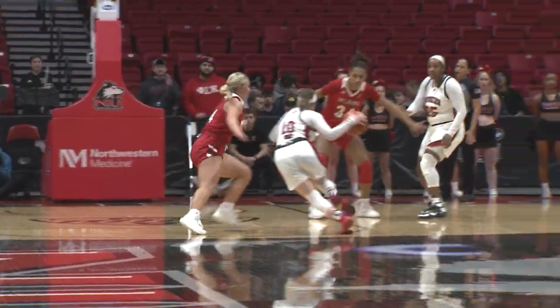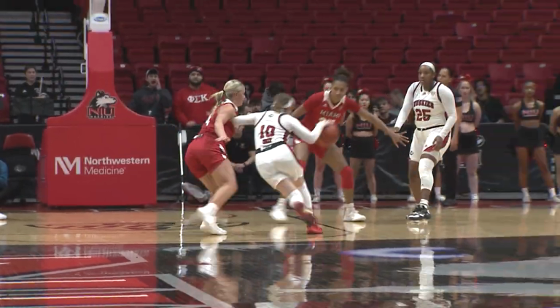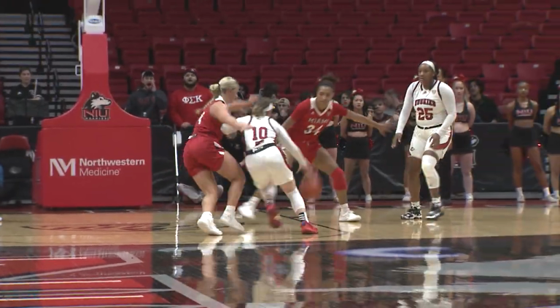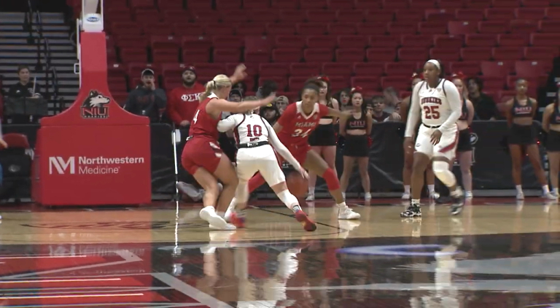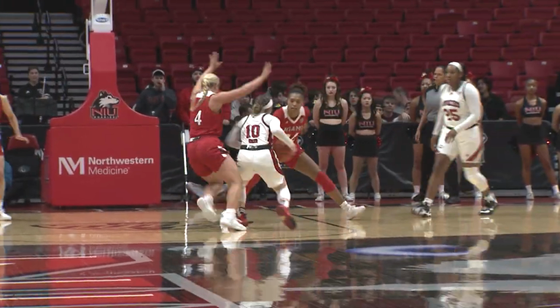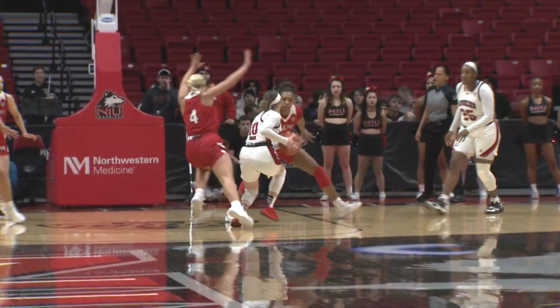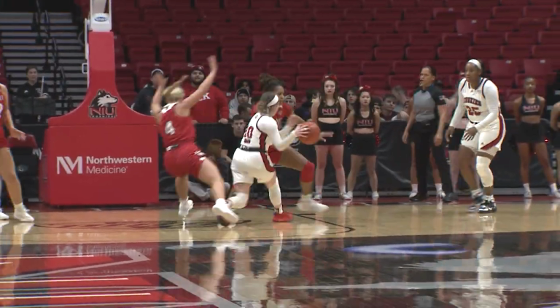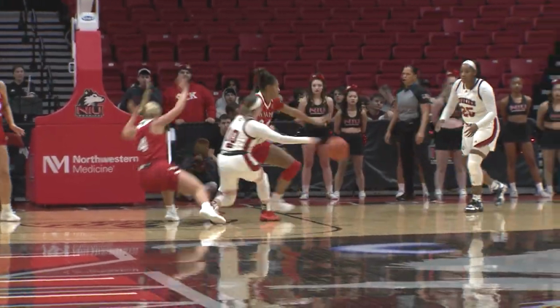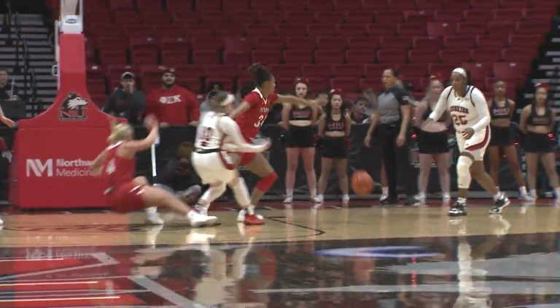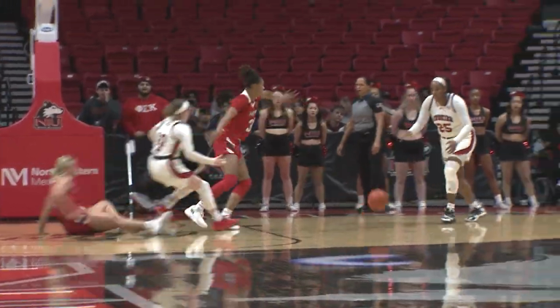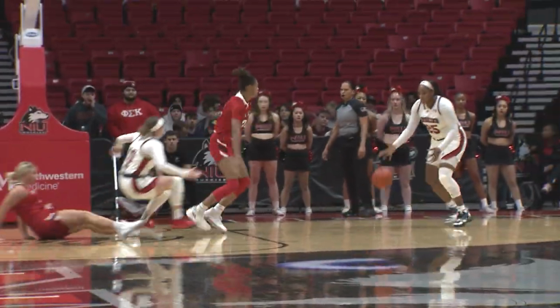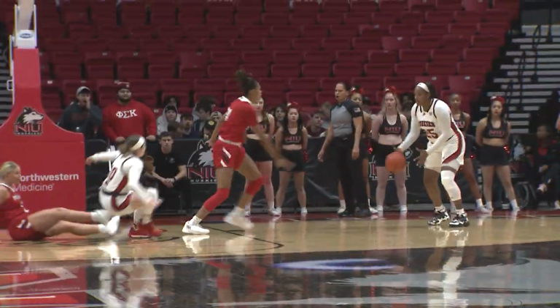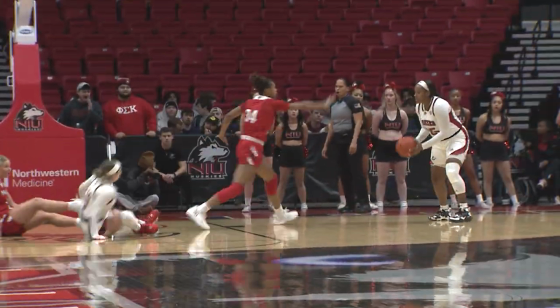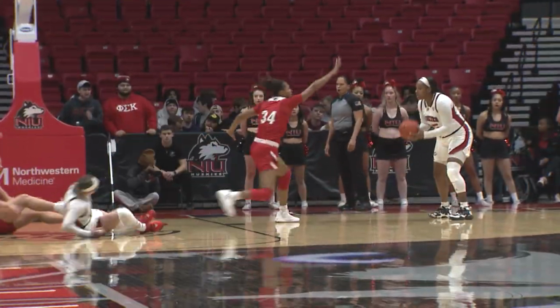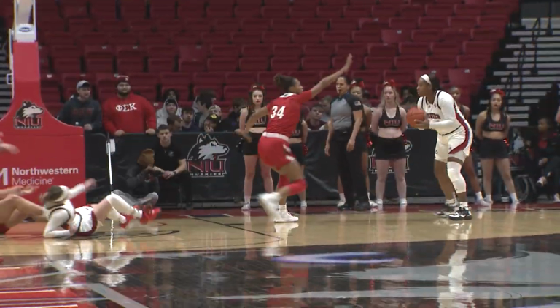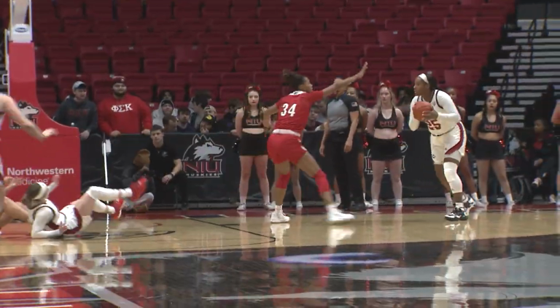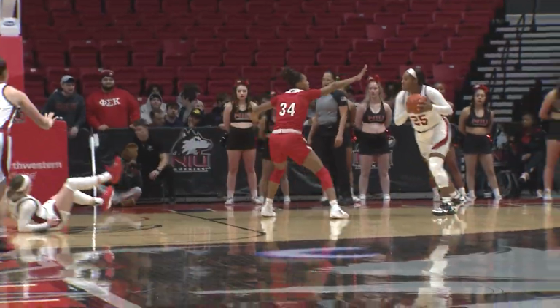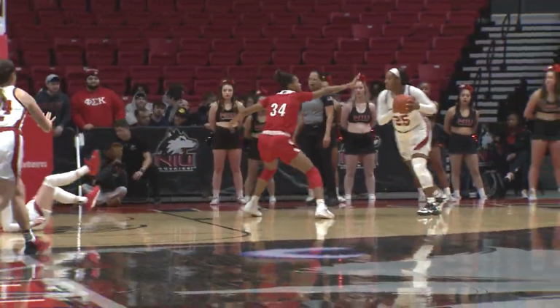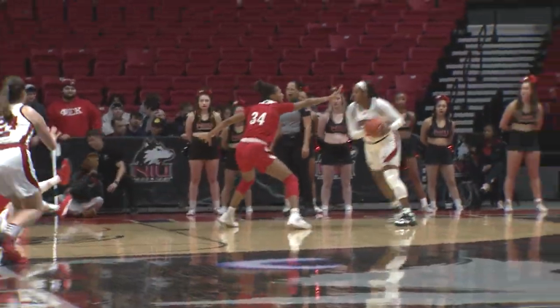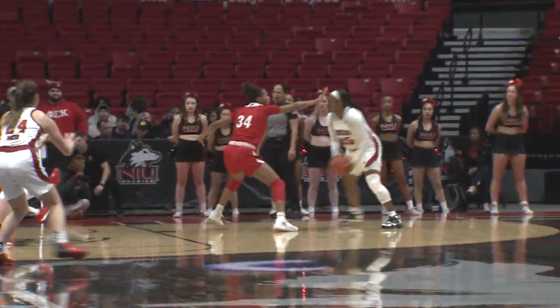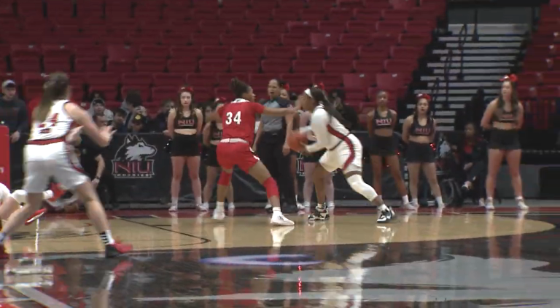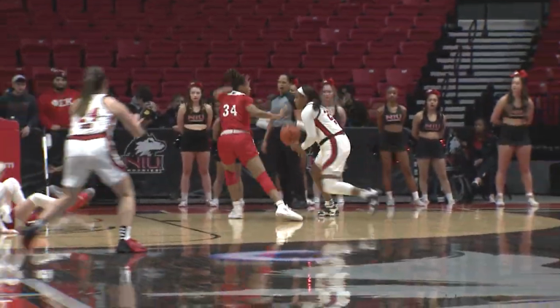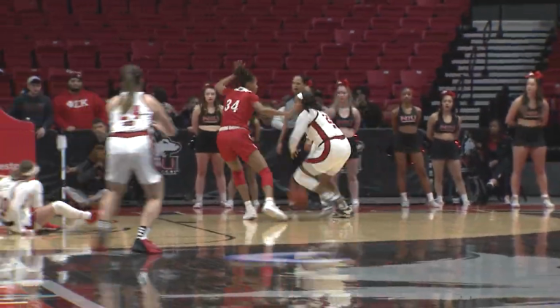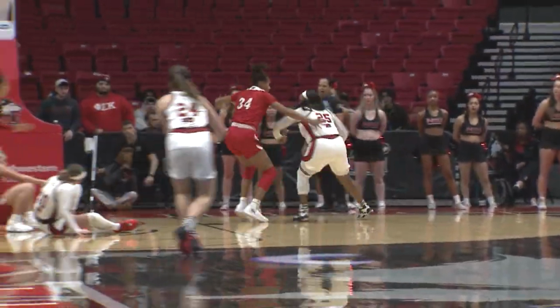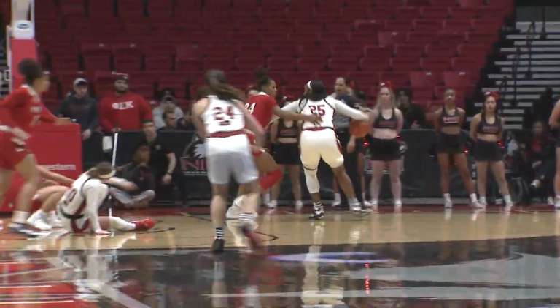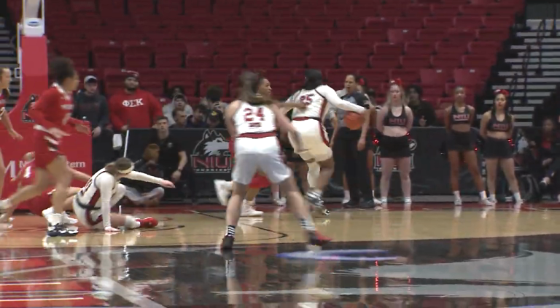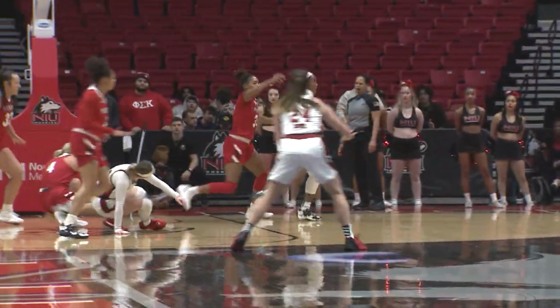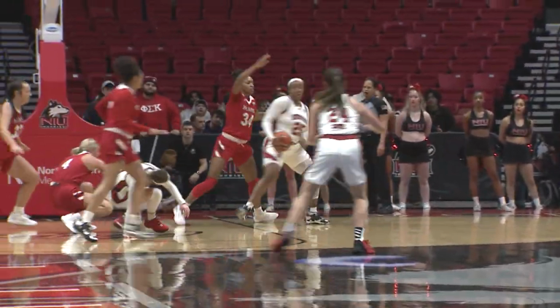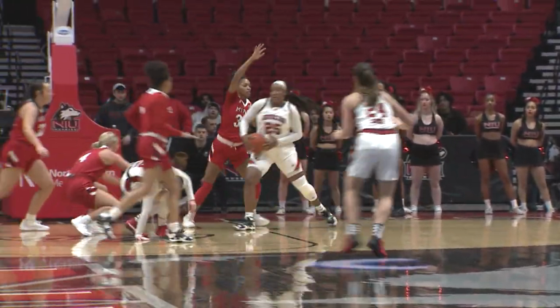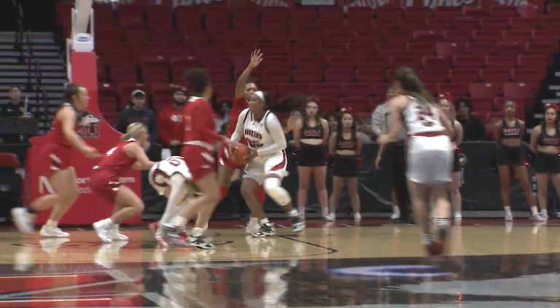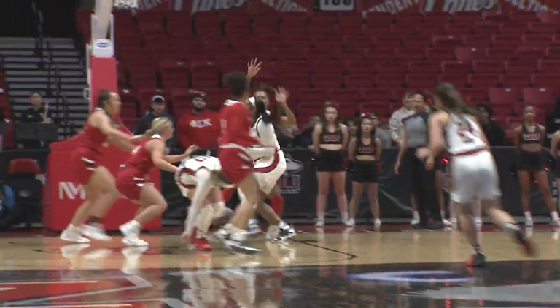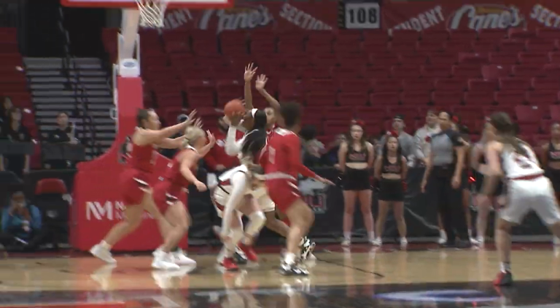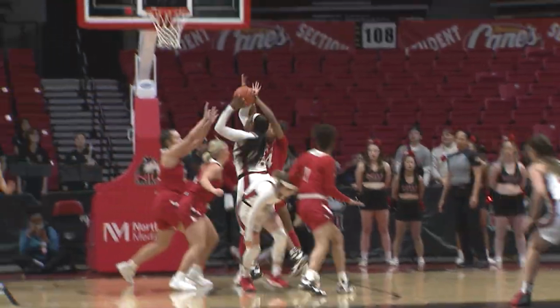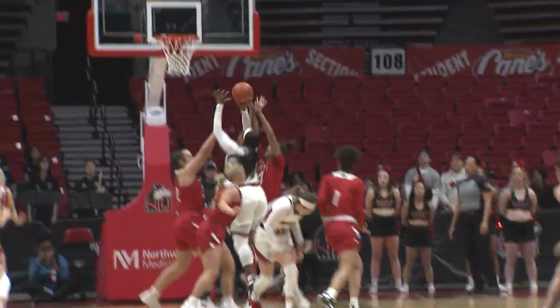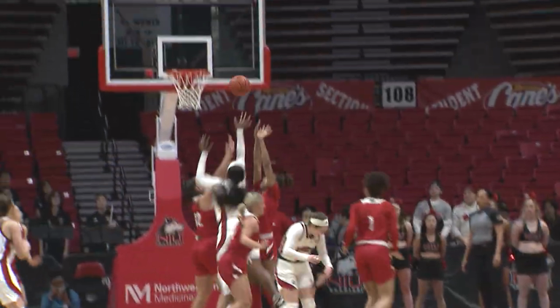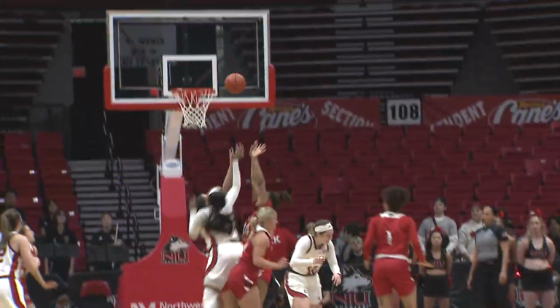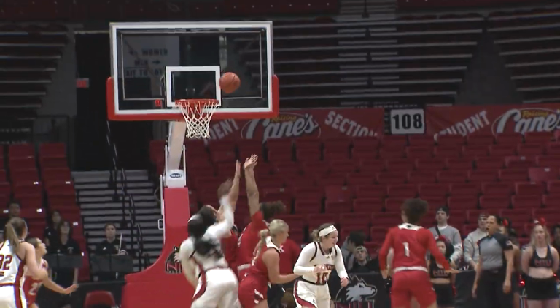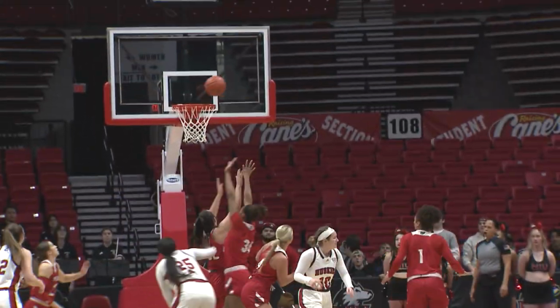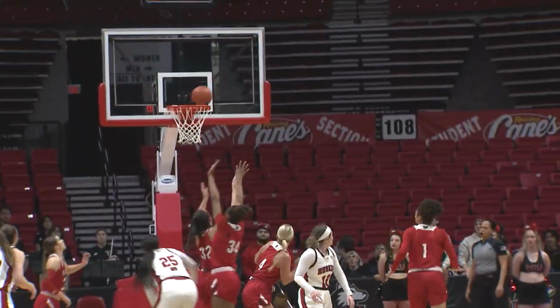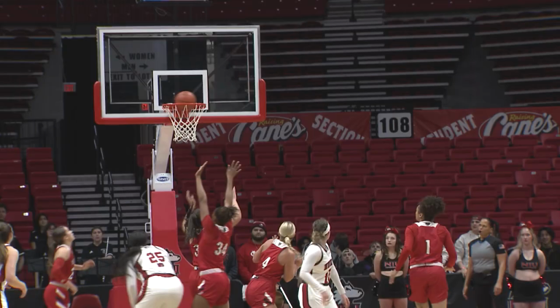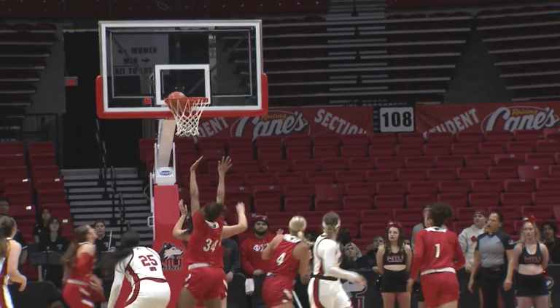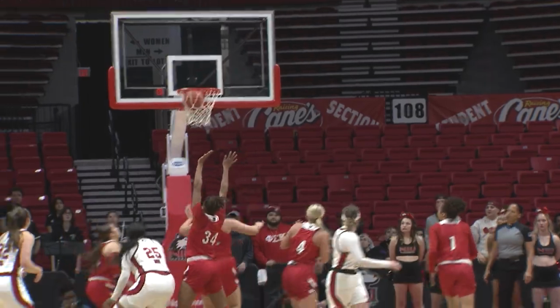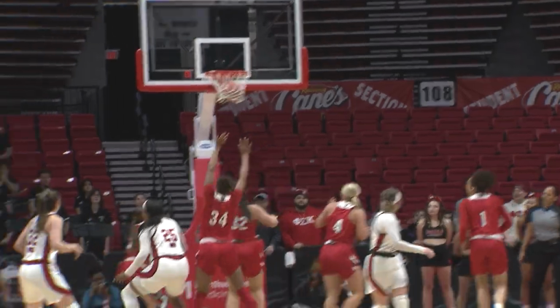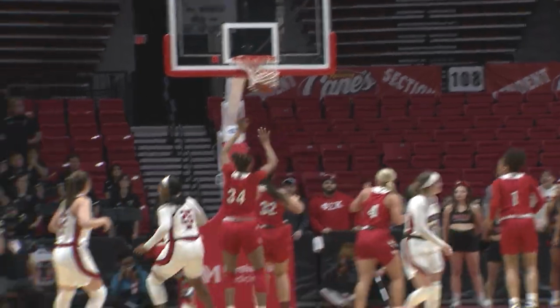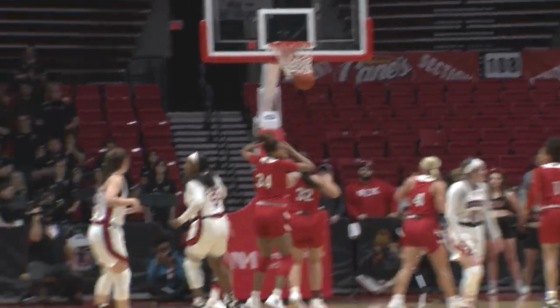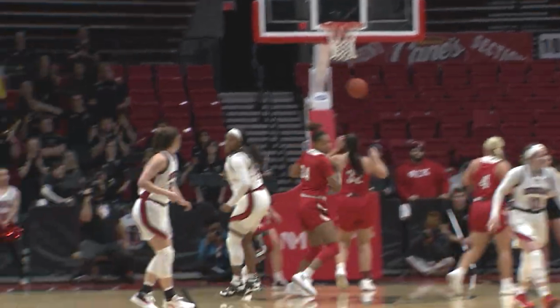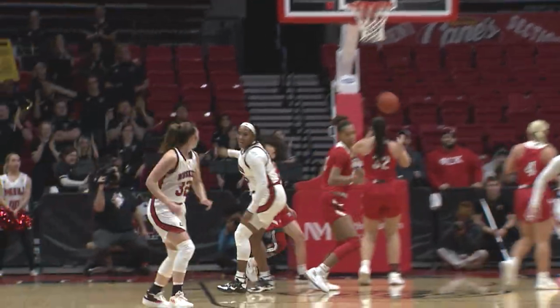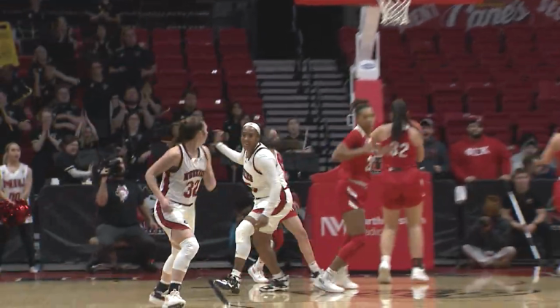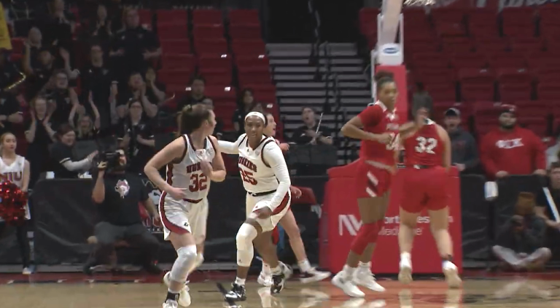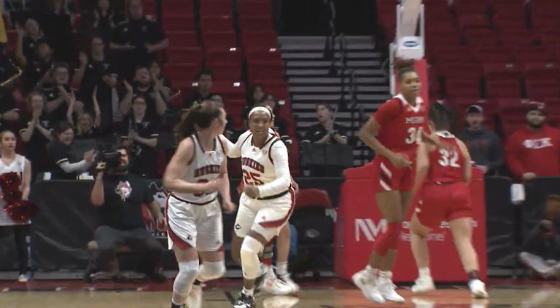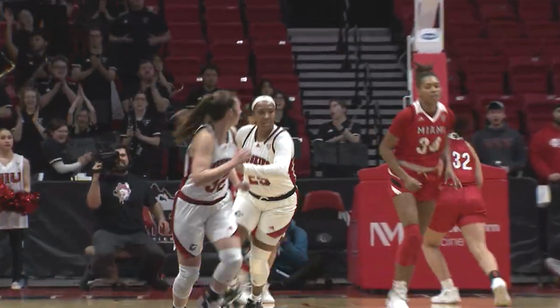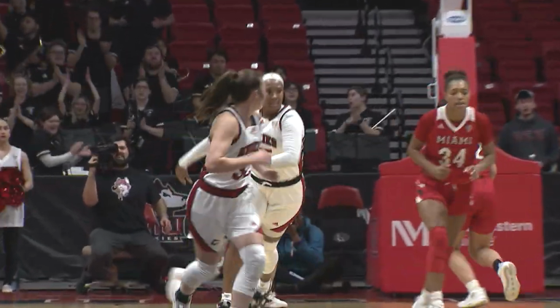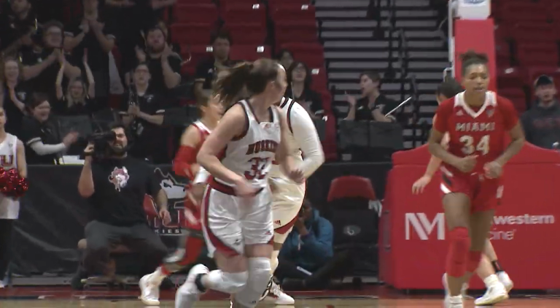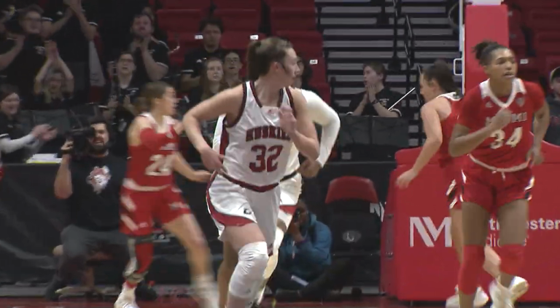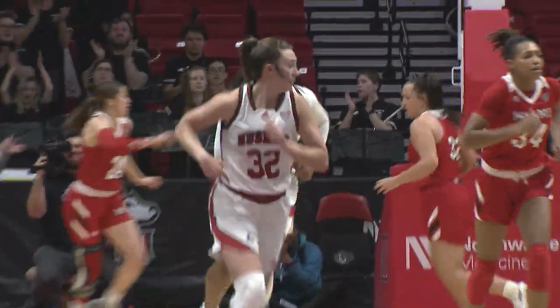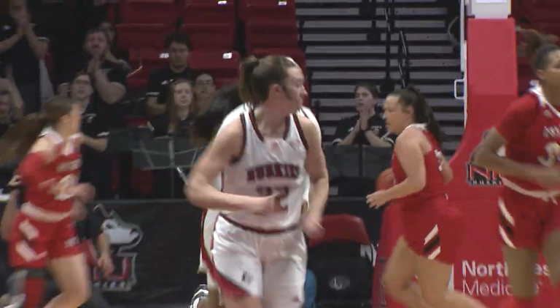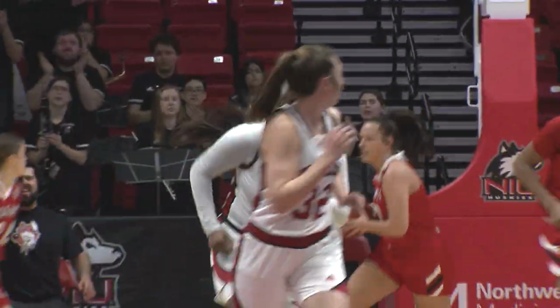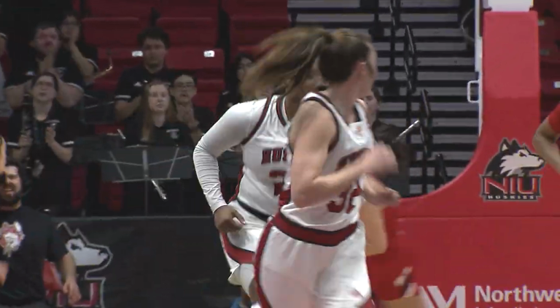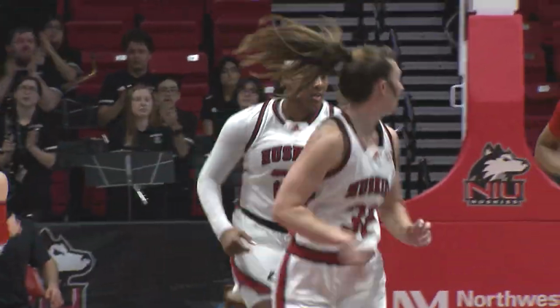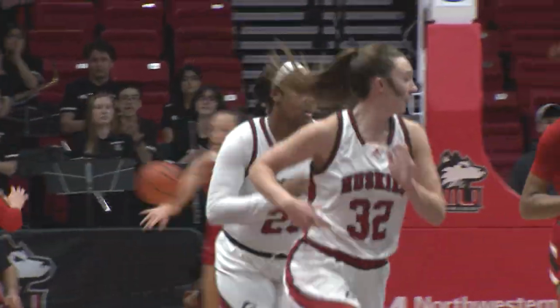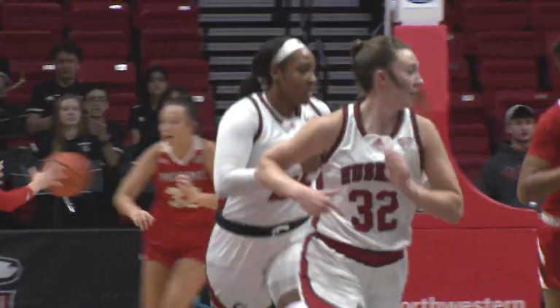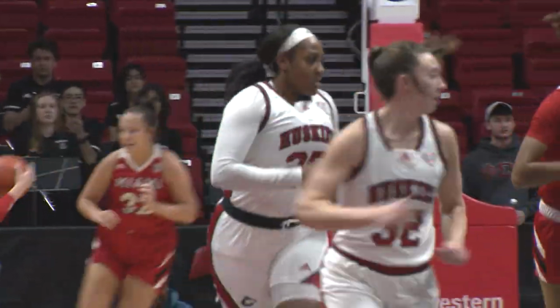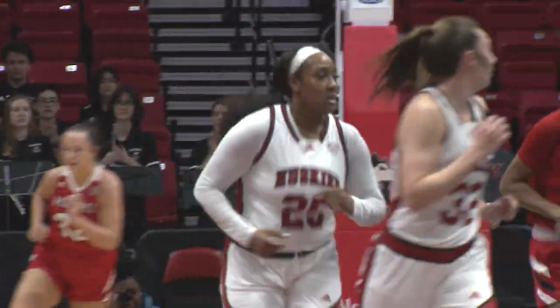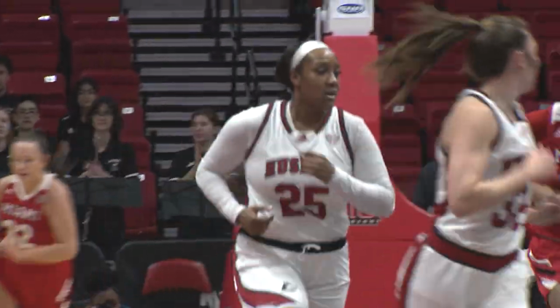Keeps the dribble line, now drives inside. Bounce pass into Davis. Davis working on the right block. Spins, goes up. Layup is good. Tough move from Asia Davis.